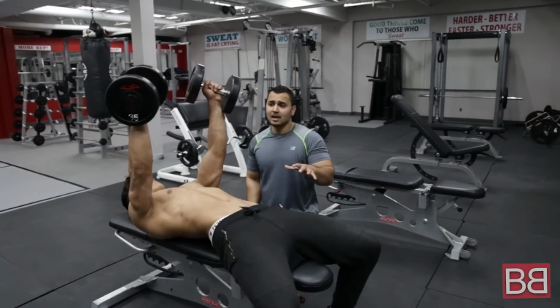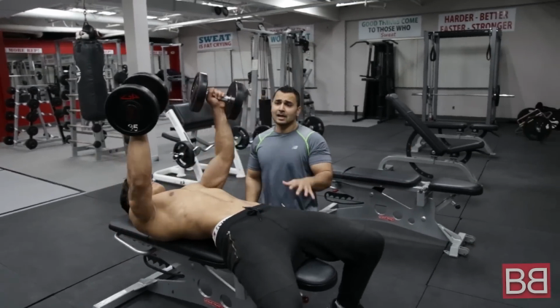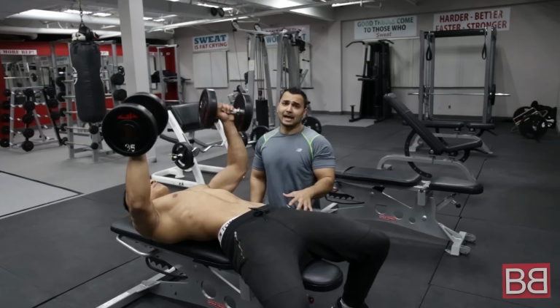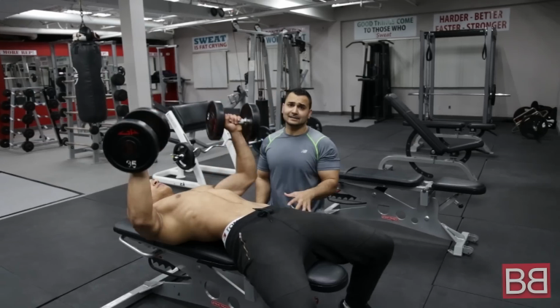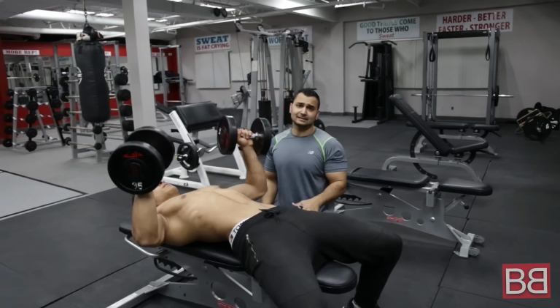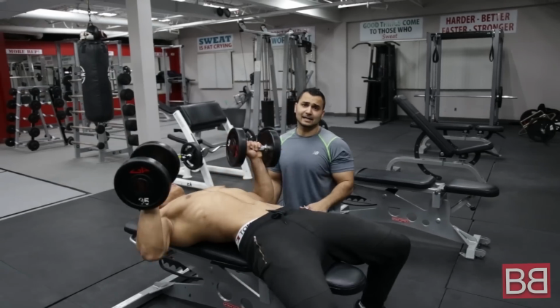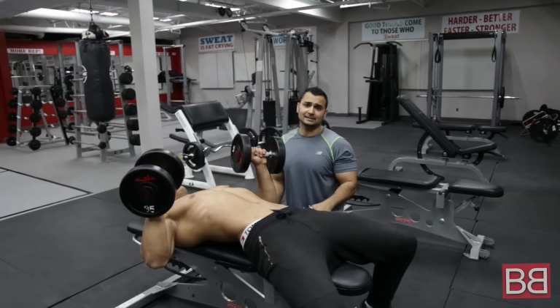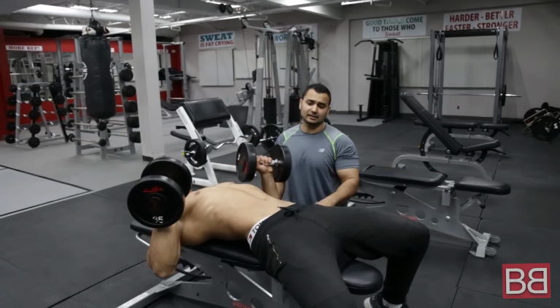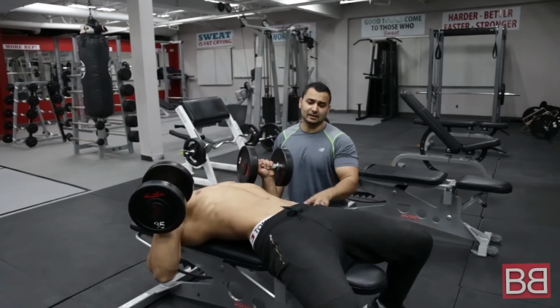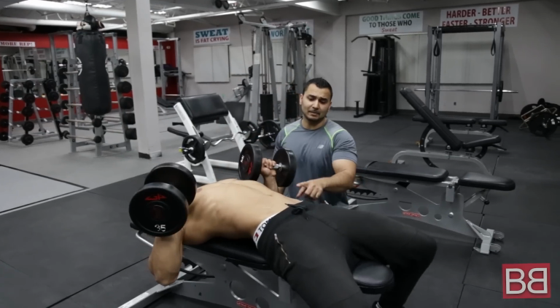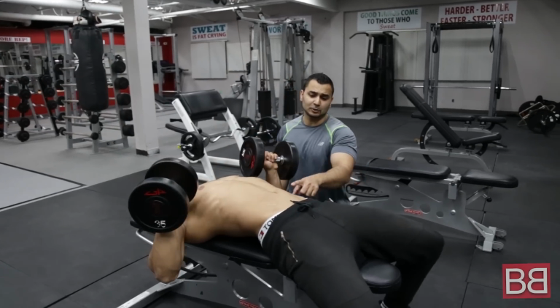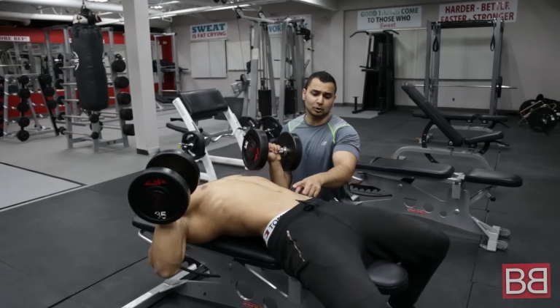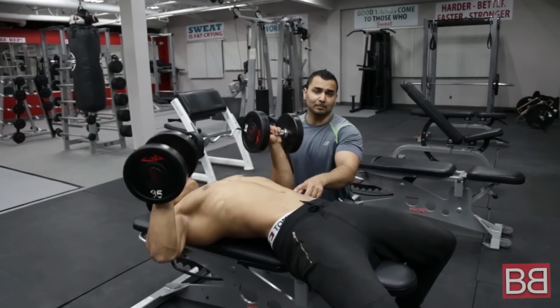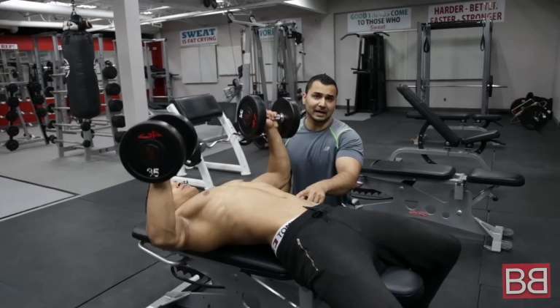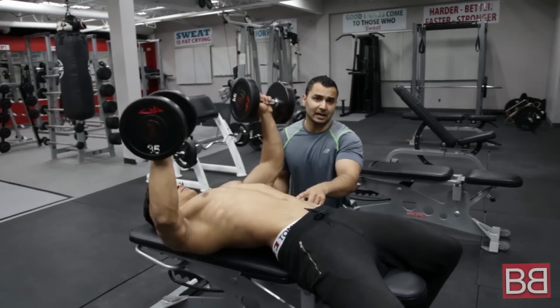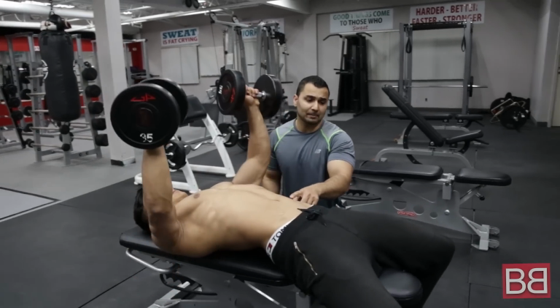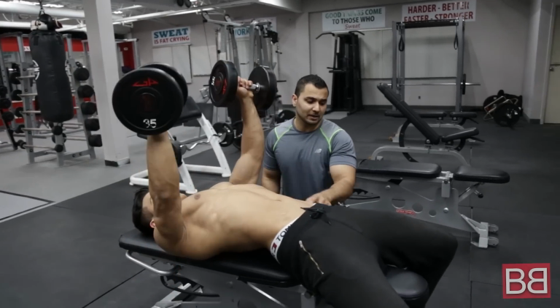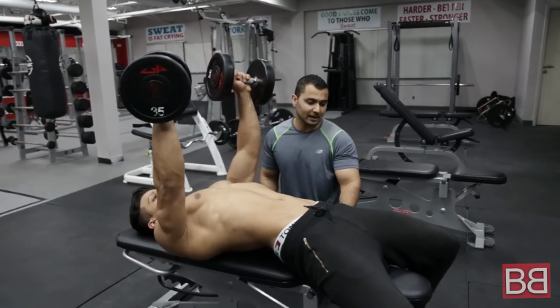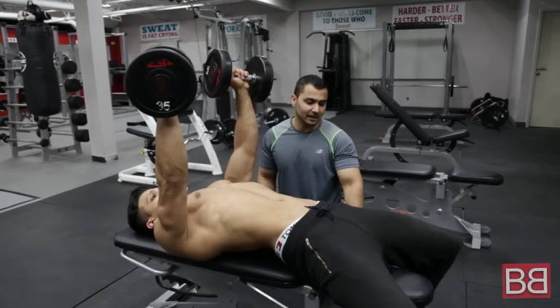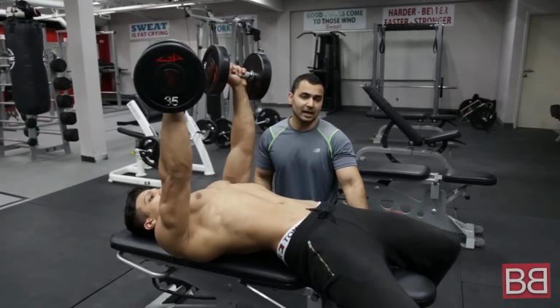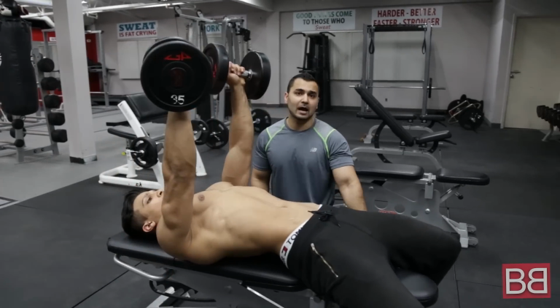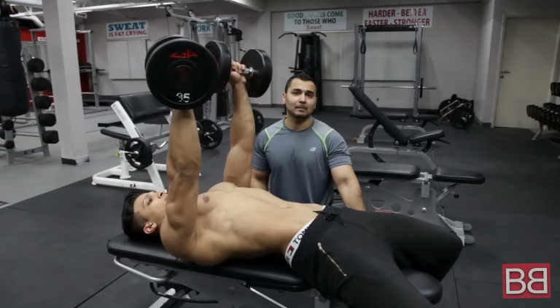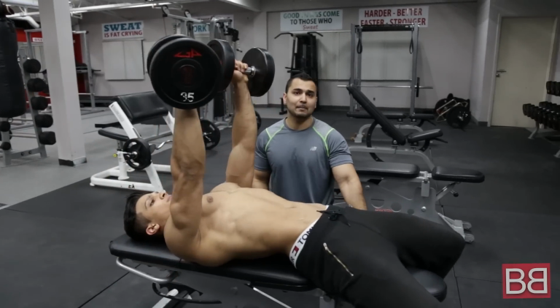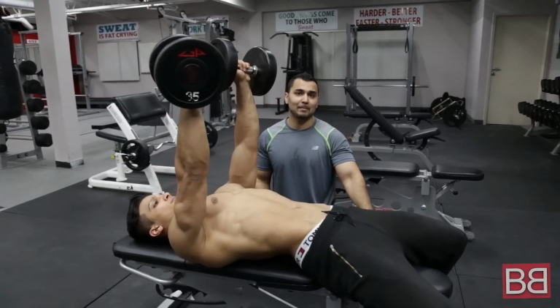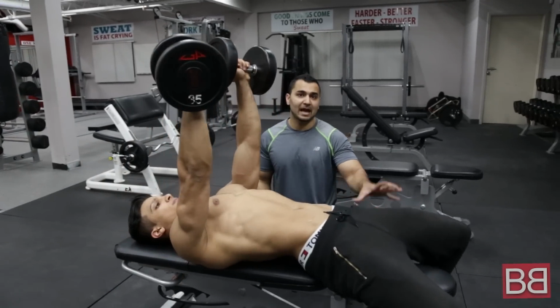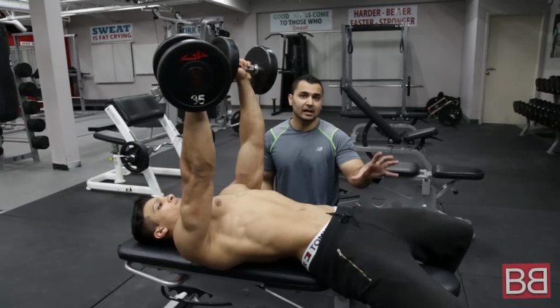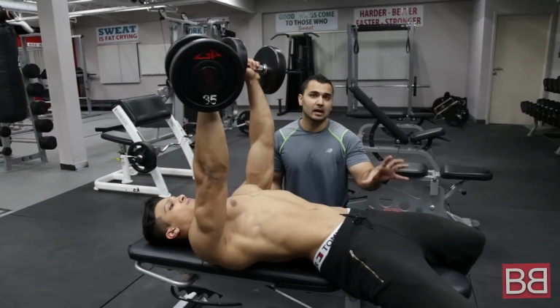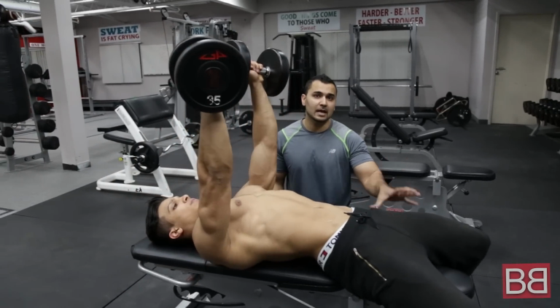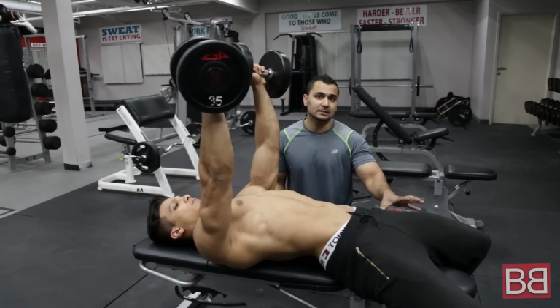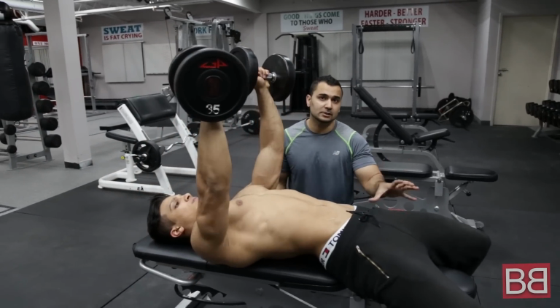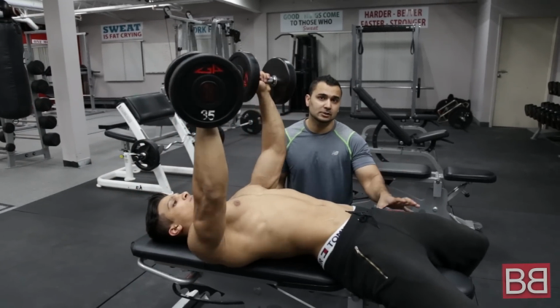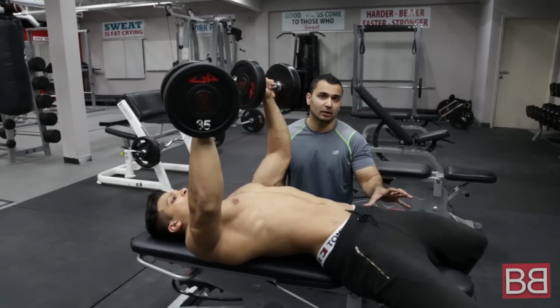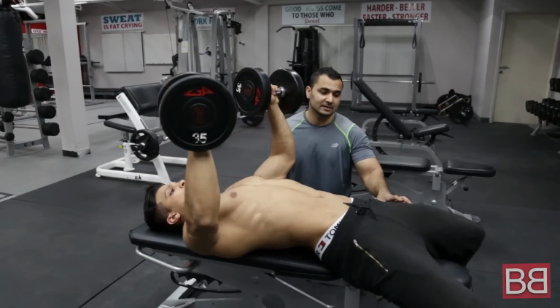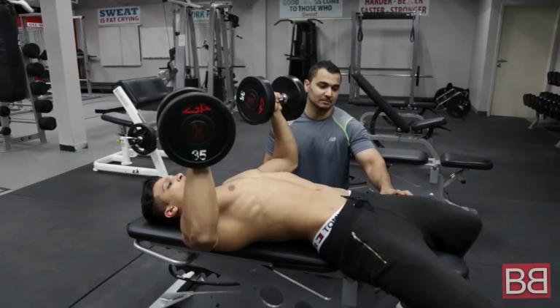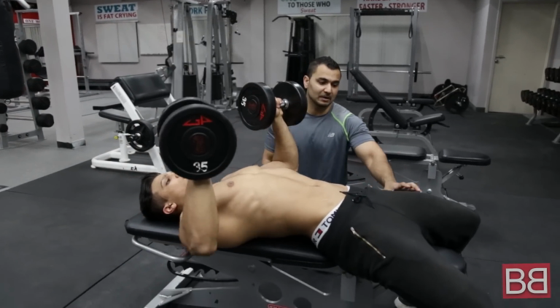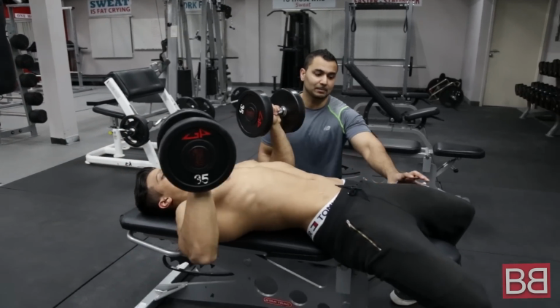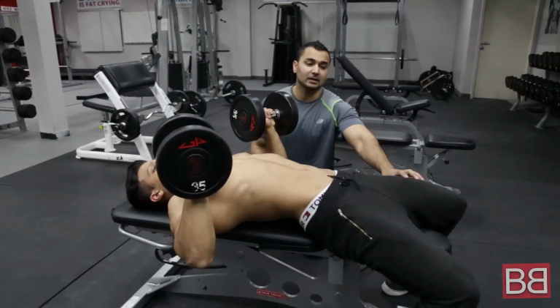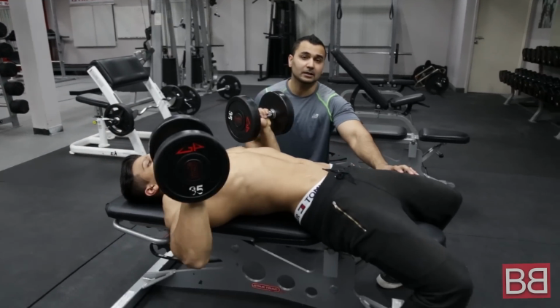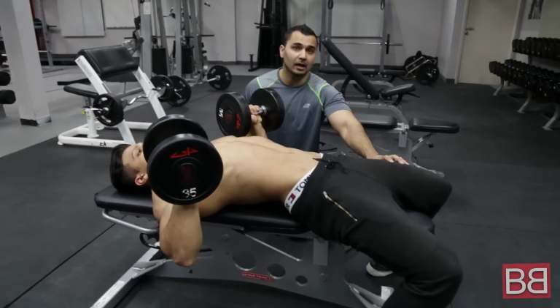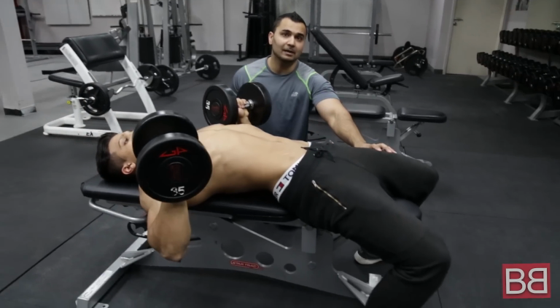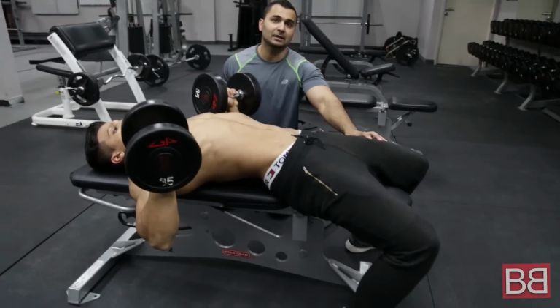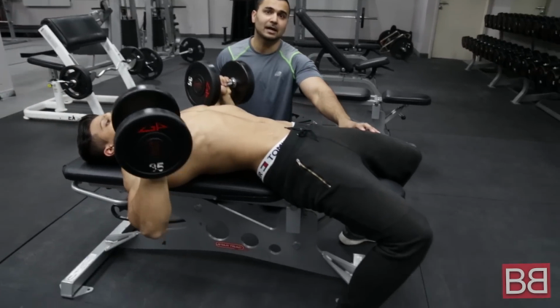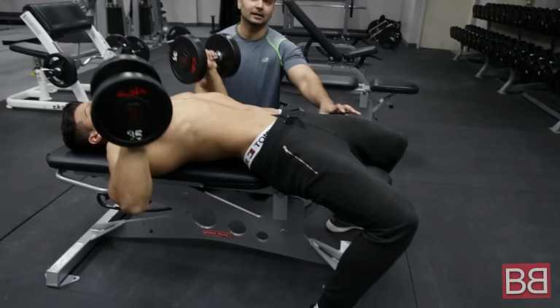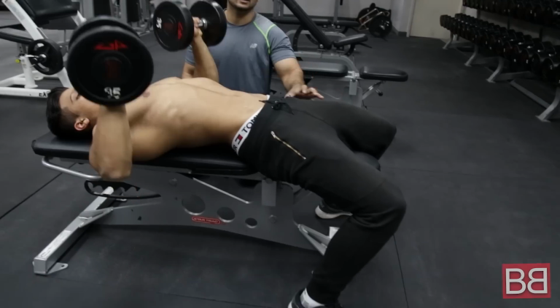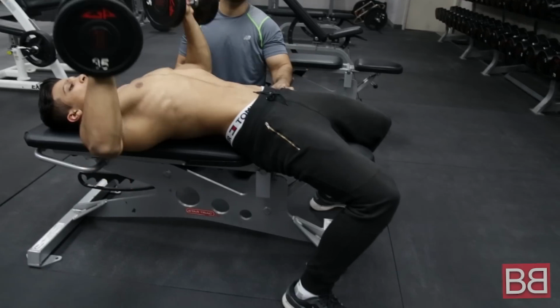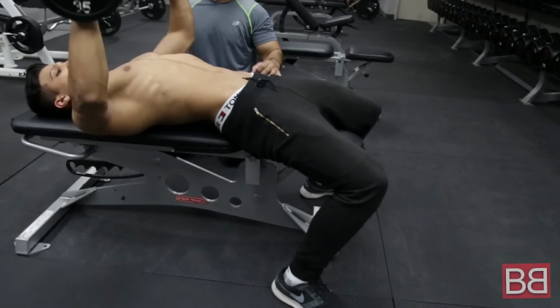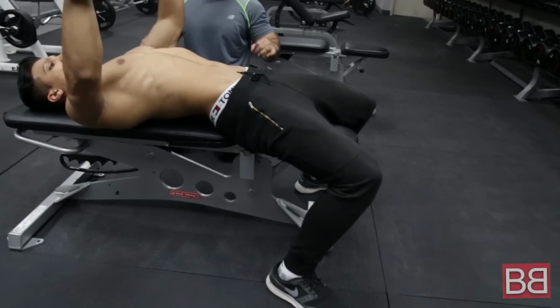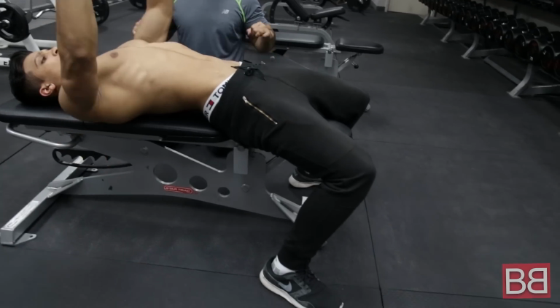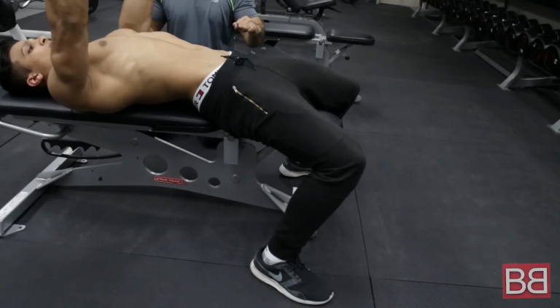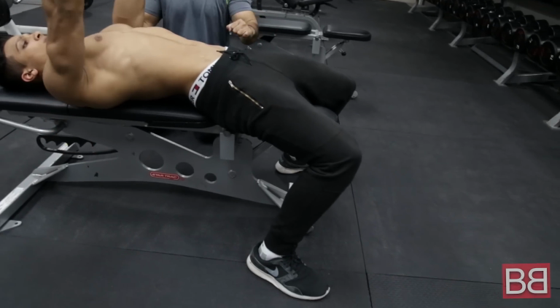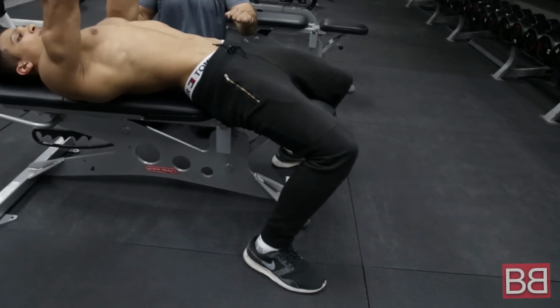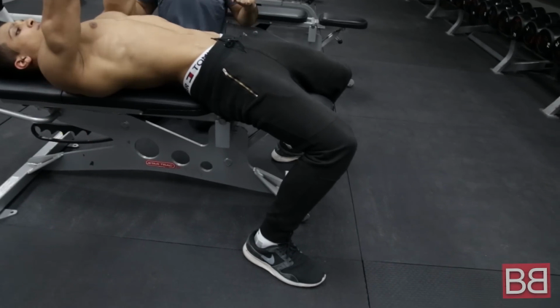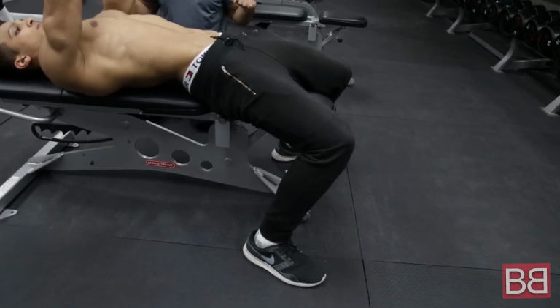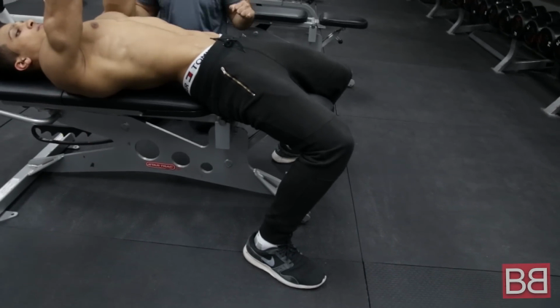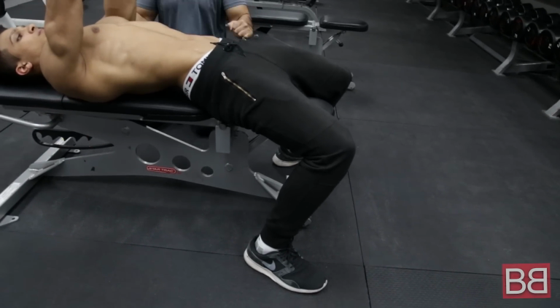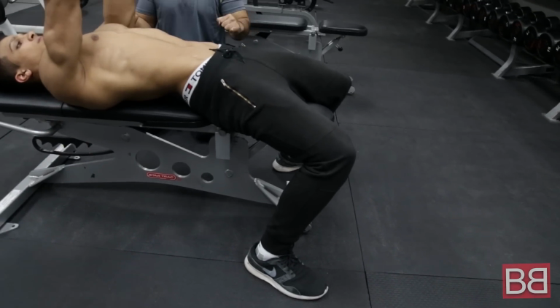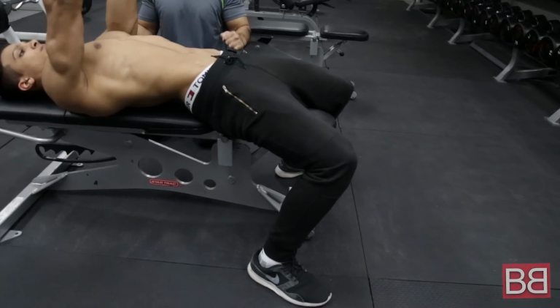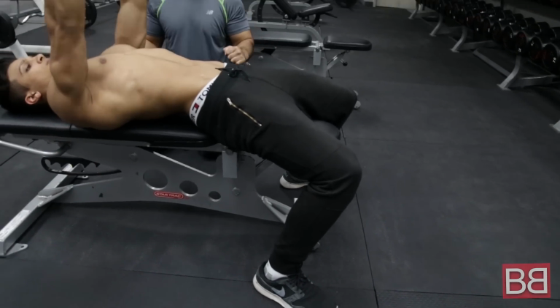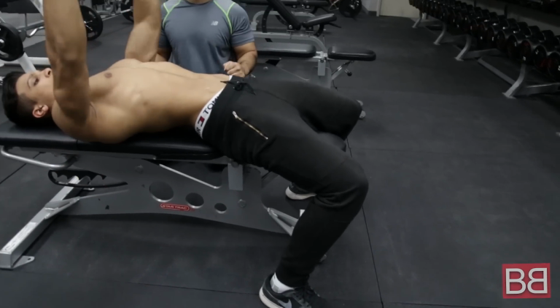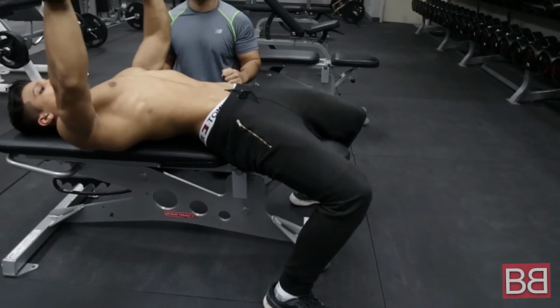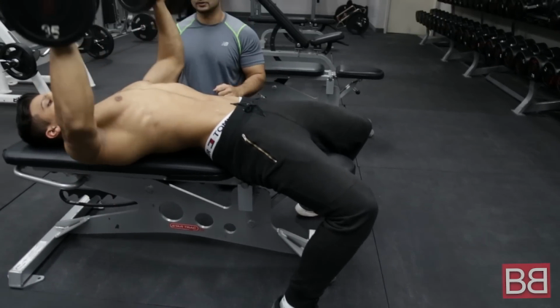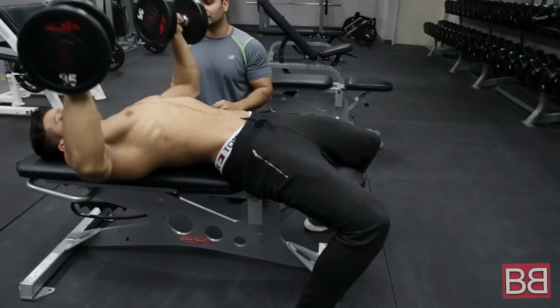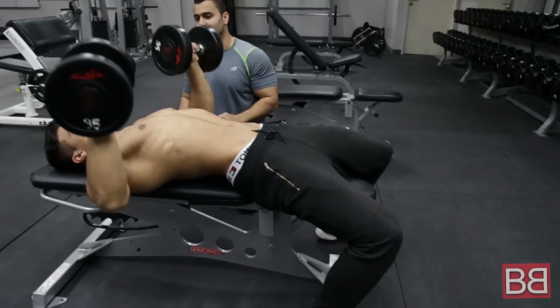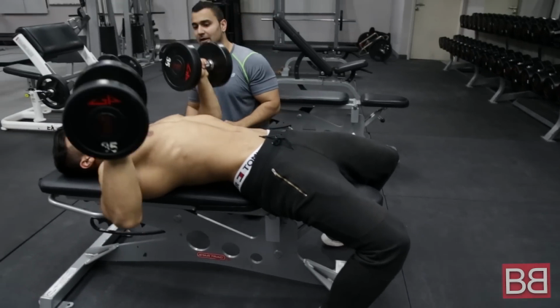In the exercise, make sure your legs are tight. Your legs are nice and solid. You're also tight, so you're using your full body to do it.